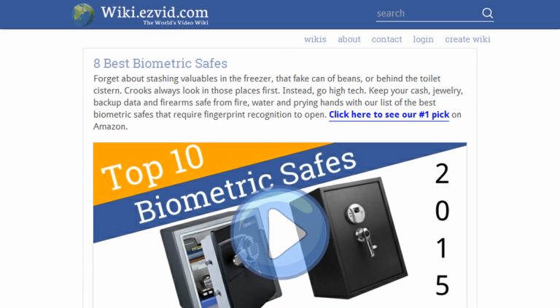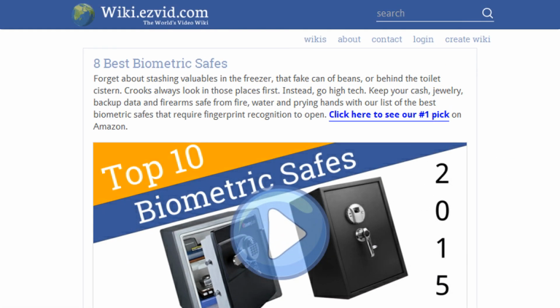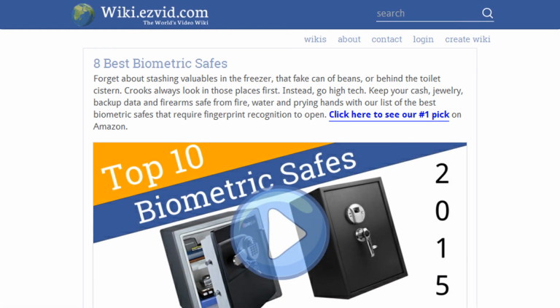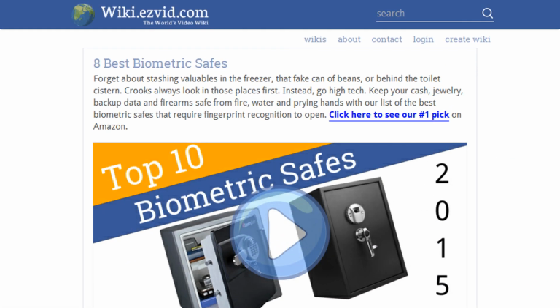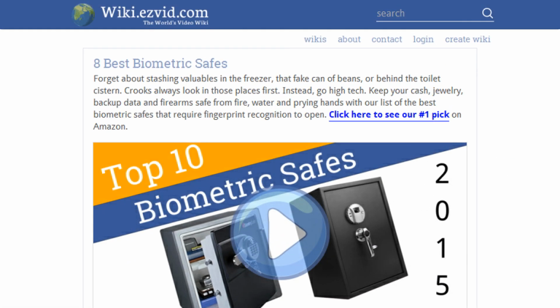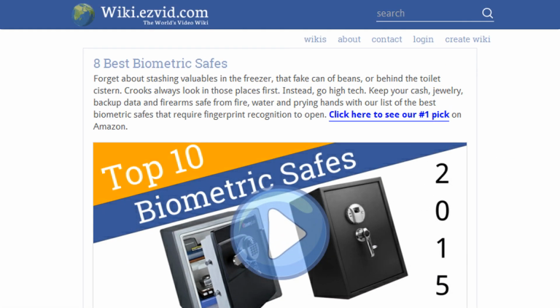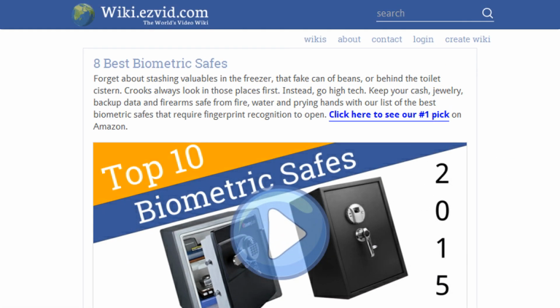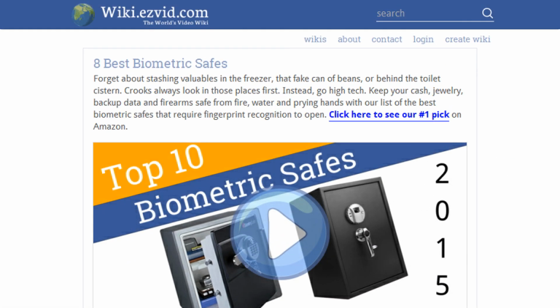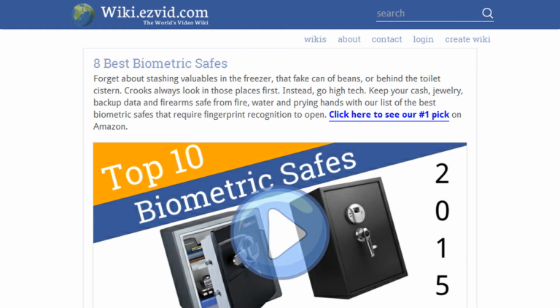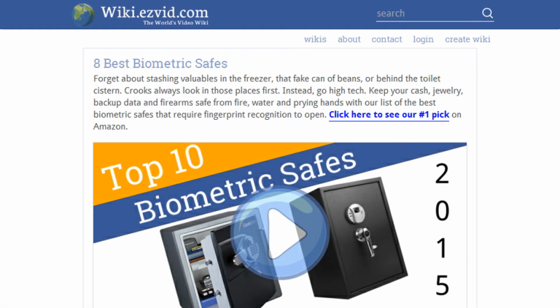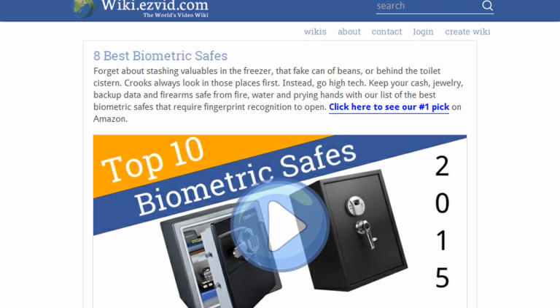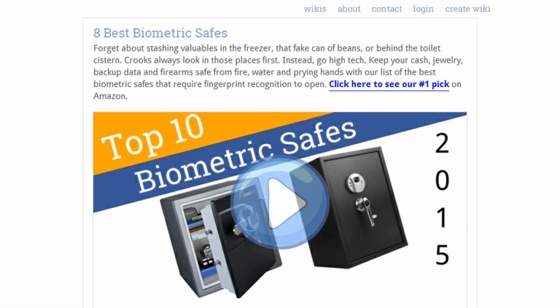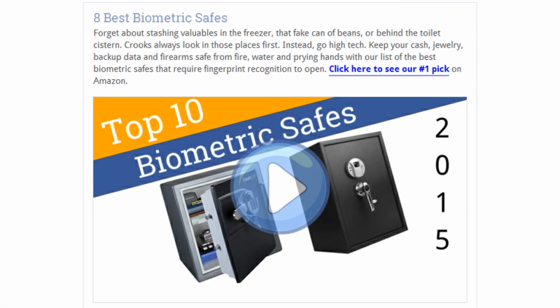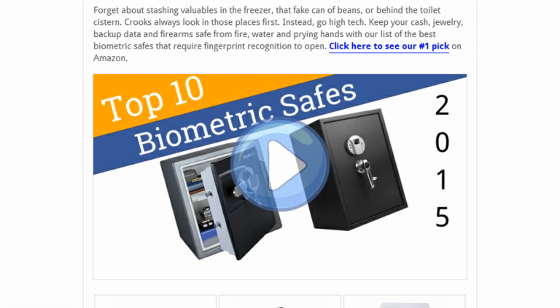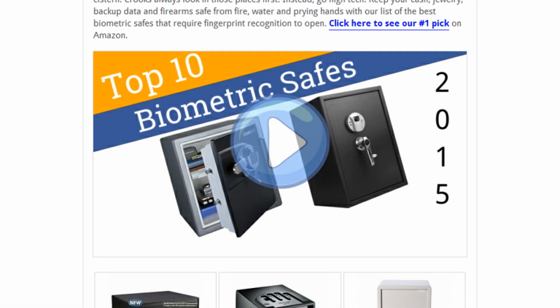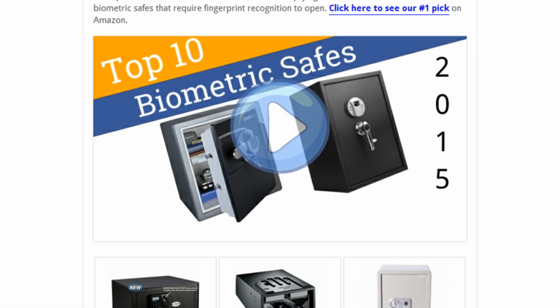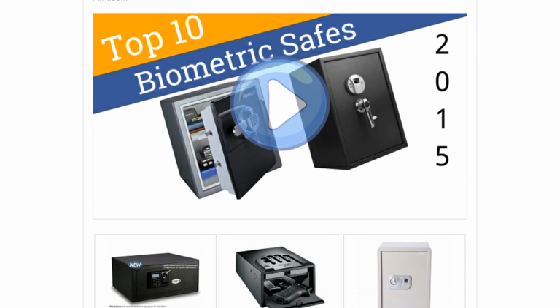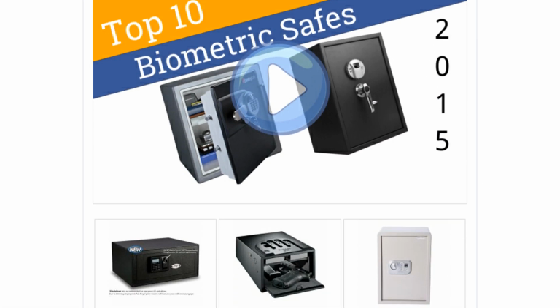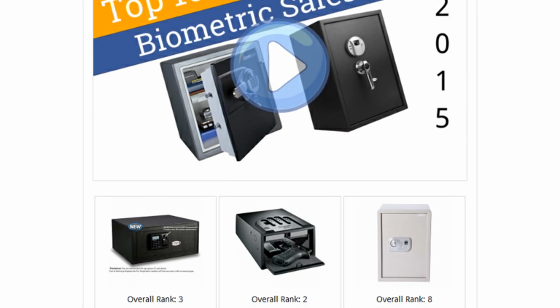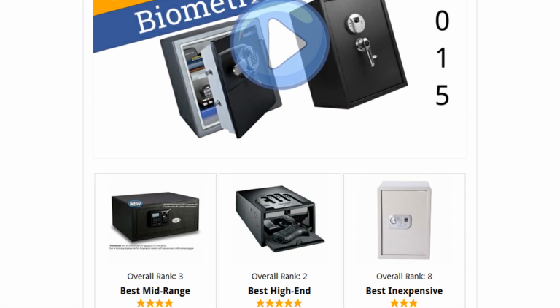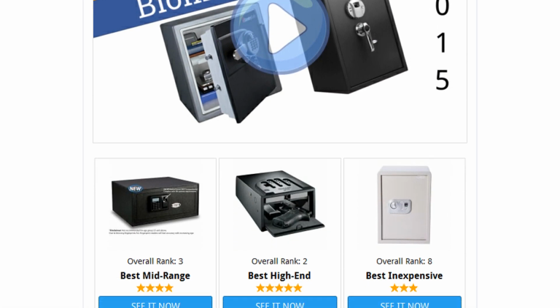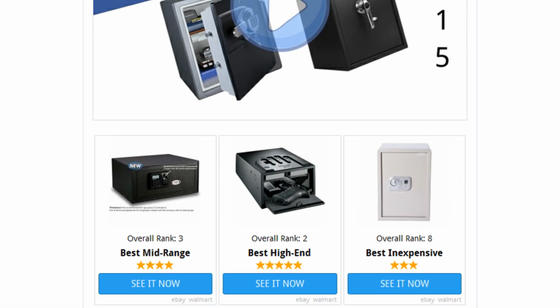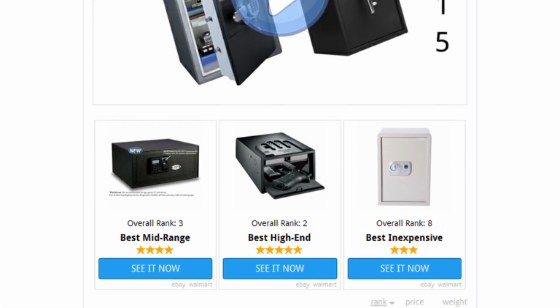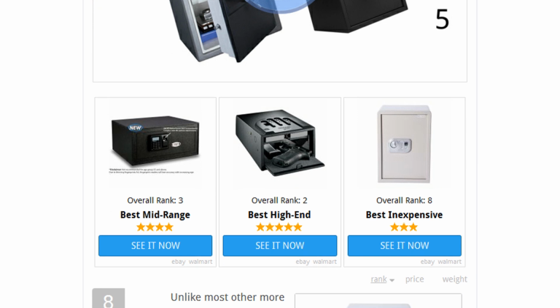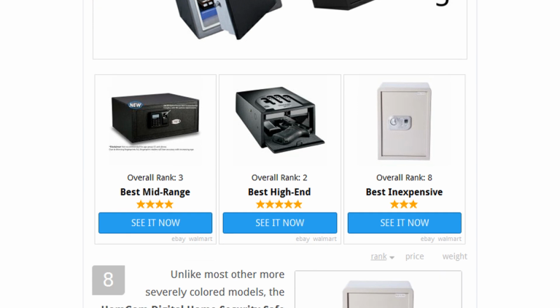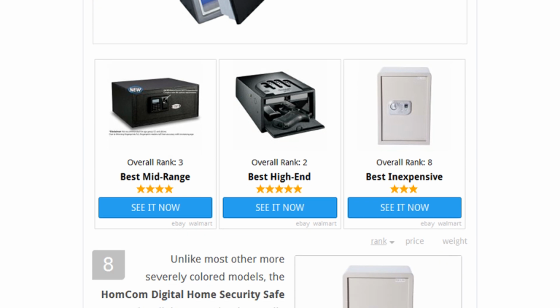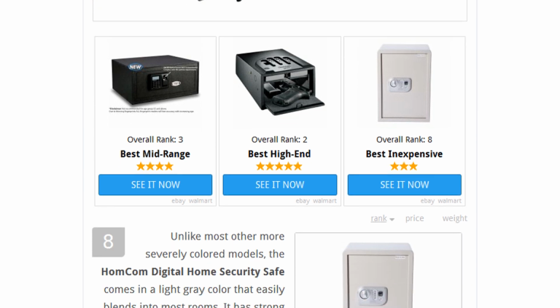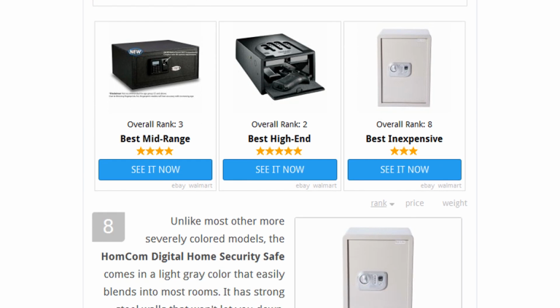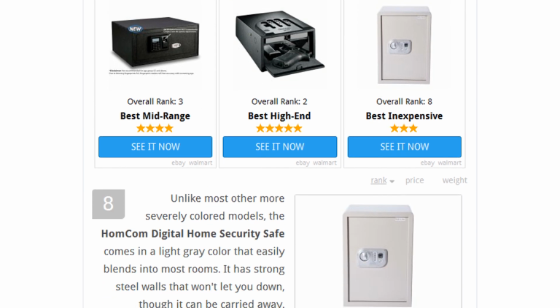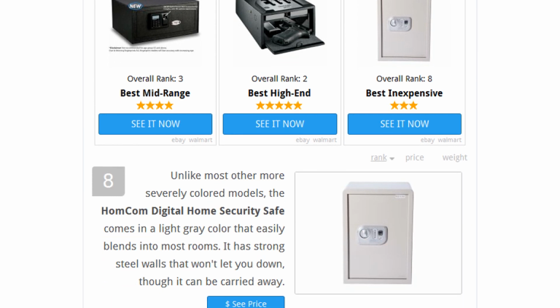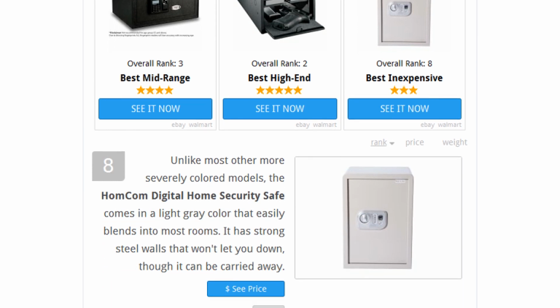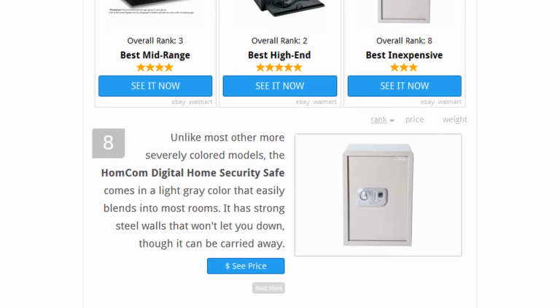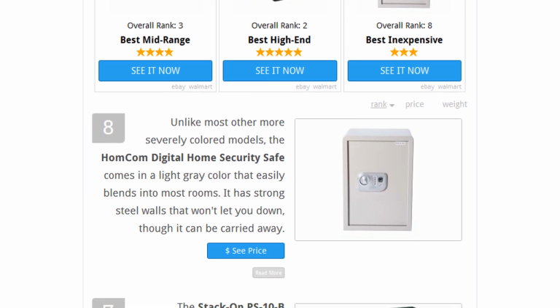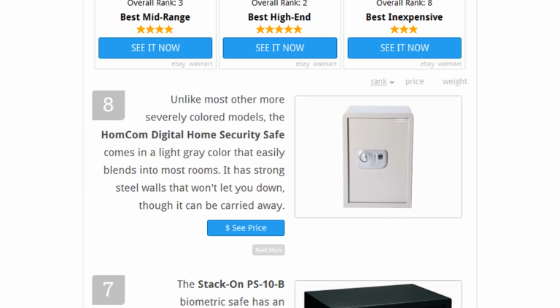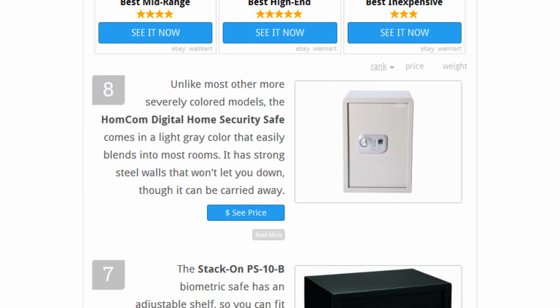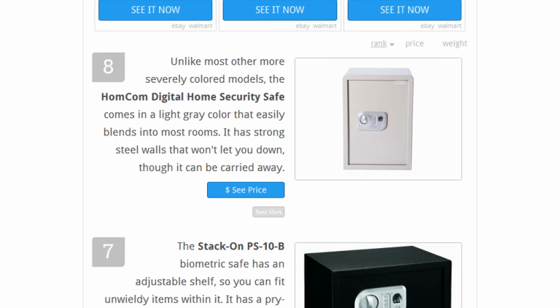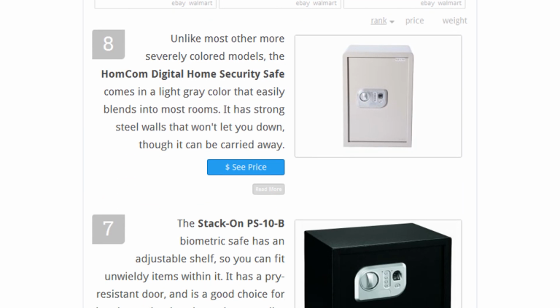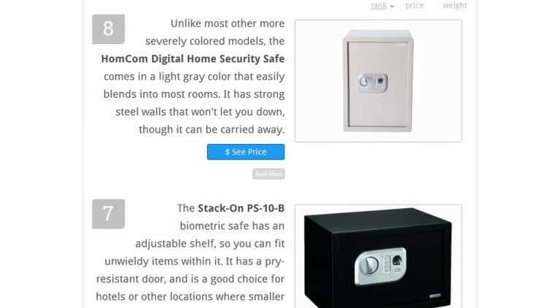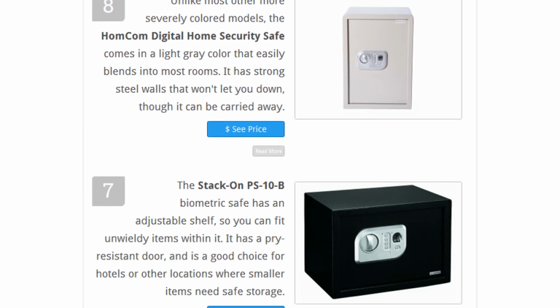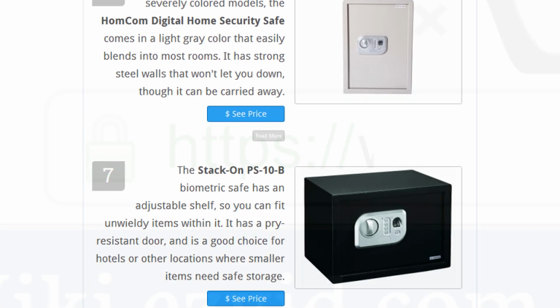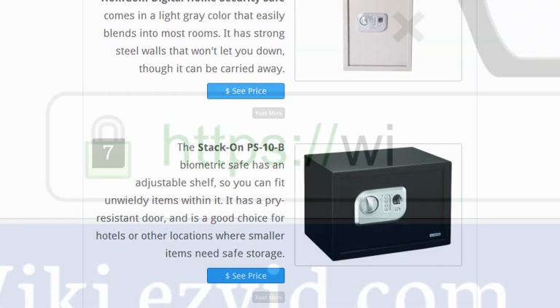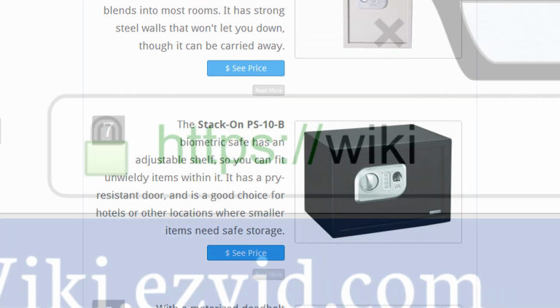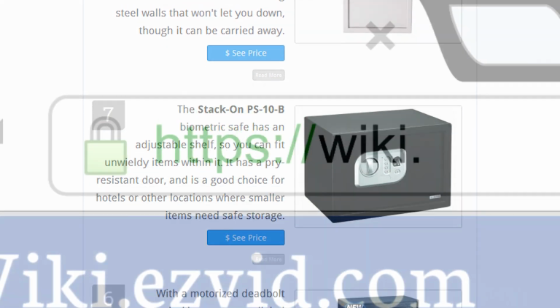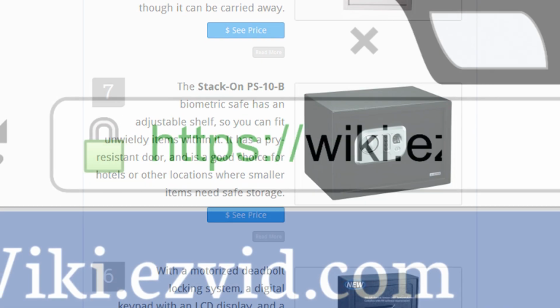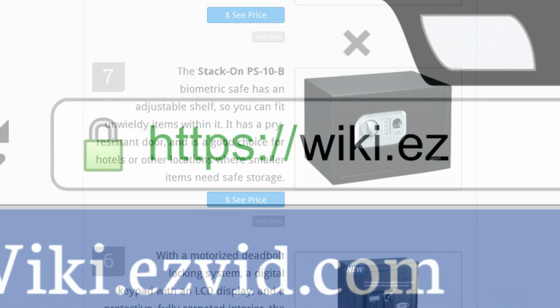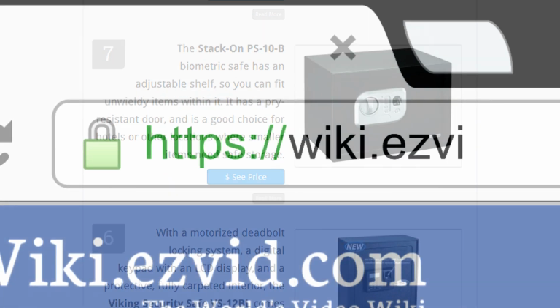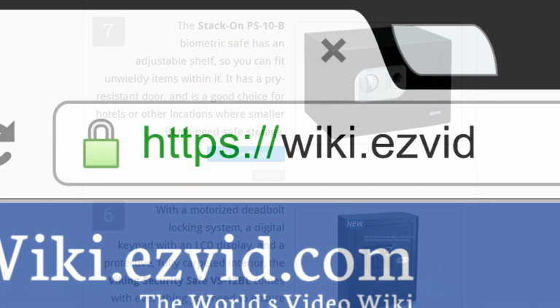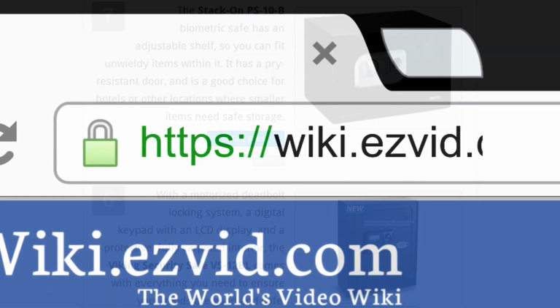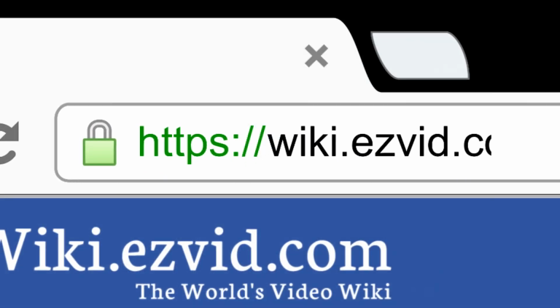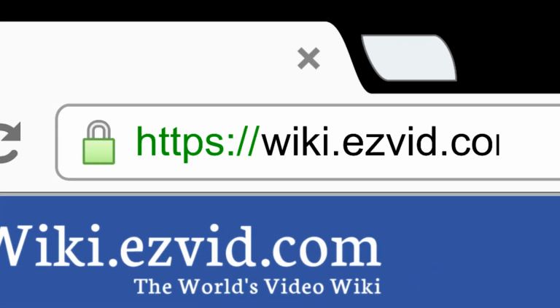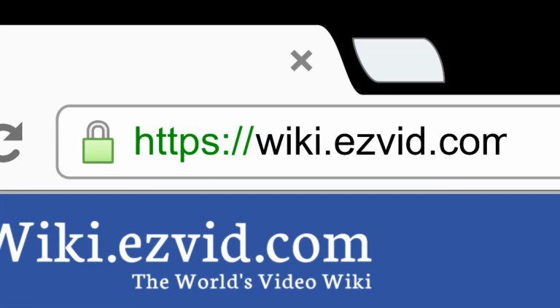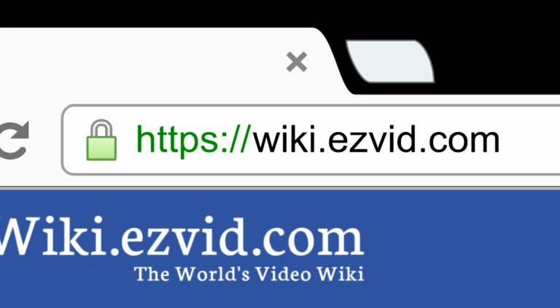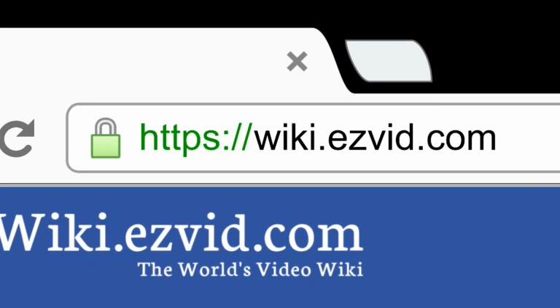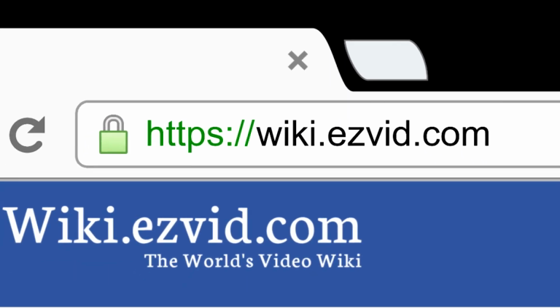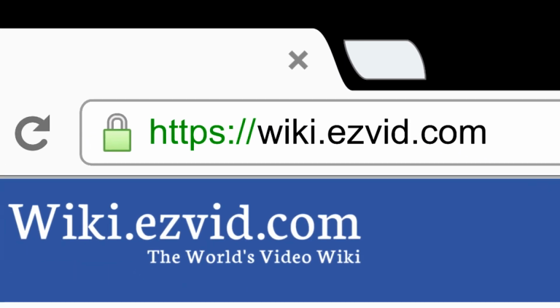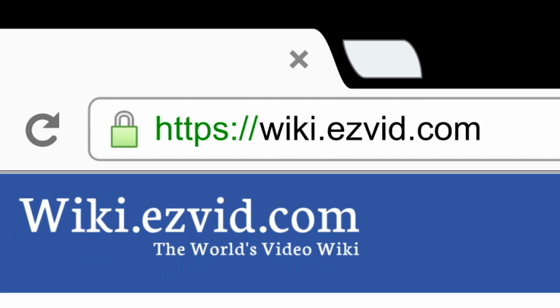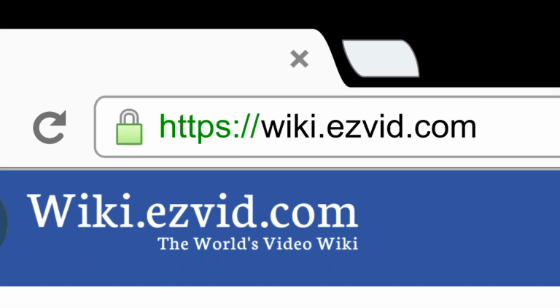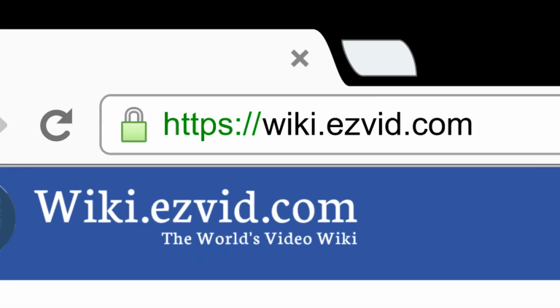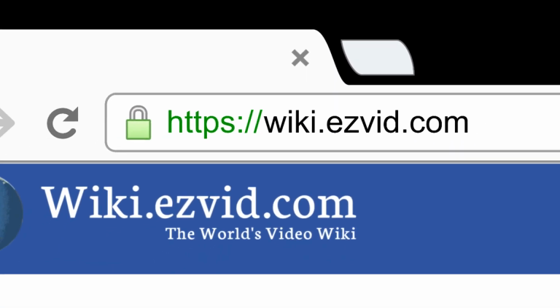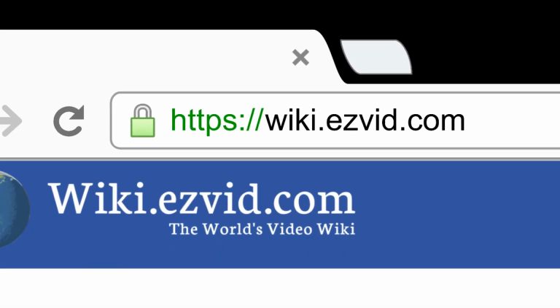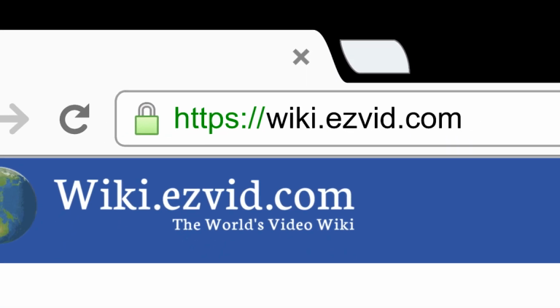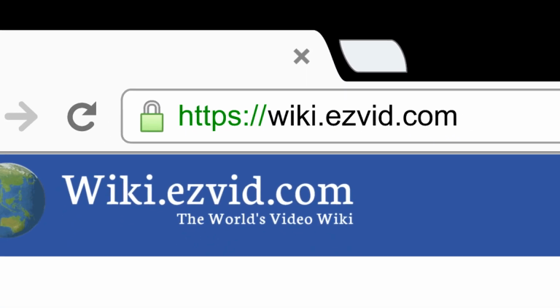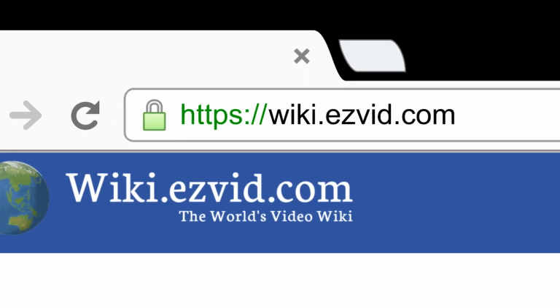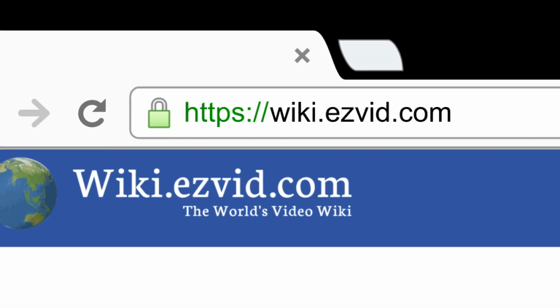To see all this stuff, go to wiki.easyvid.com and search for biometric safes, or click beneath this video.